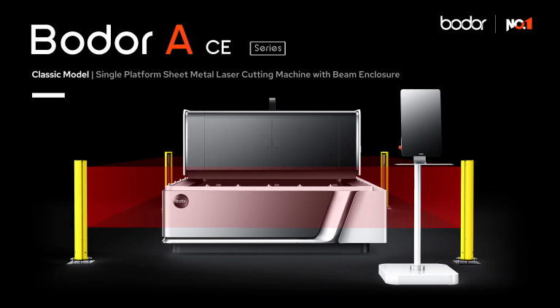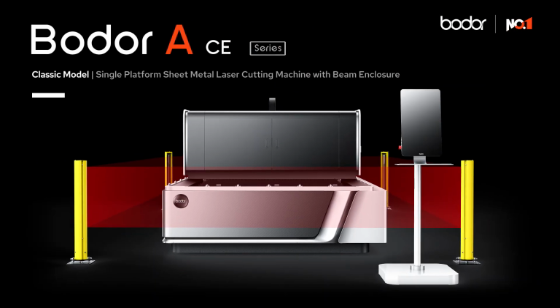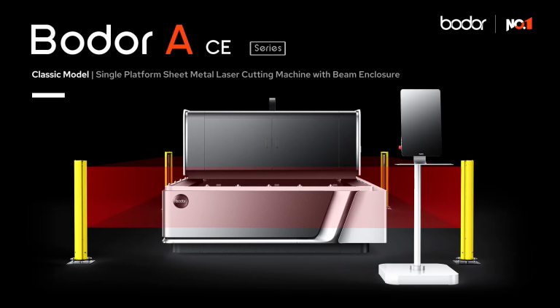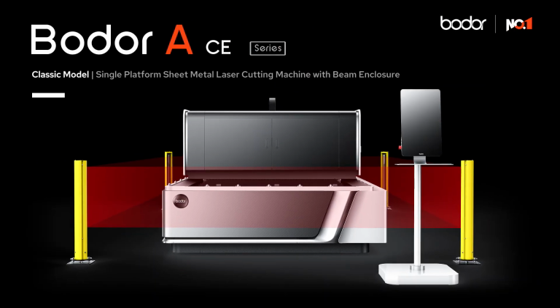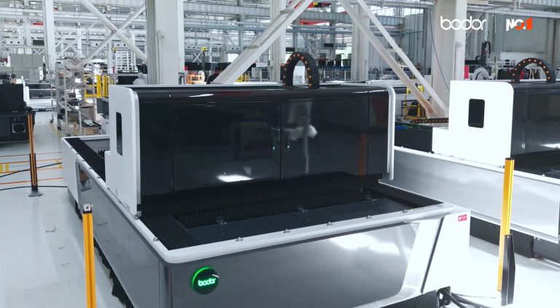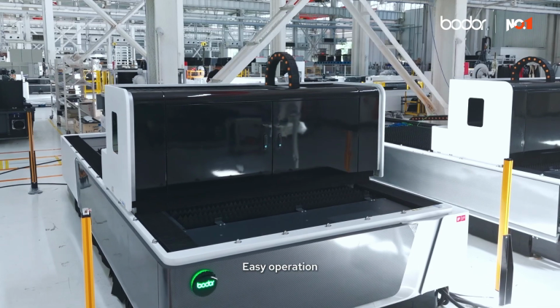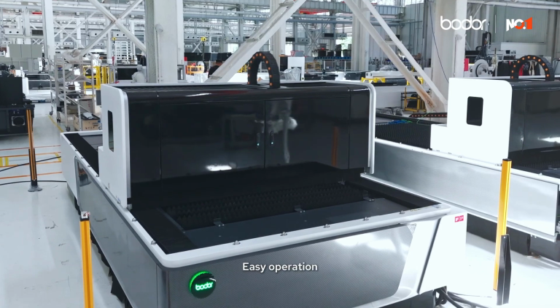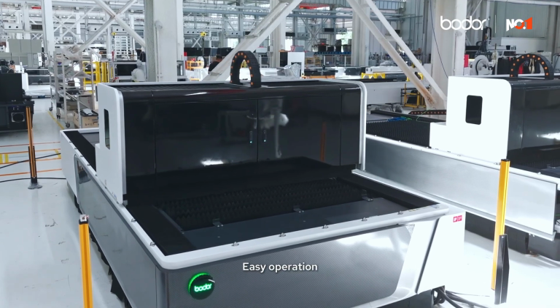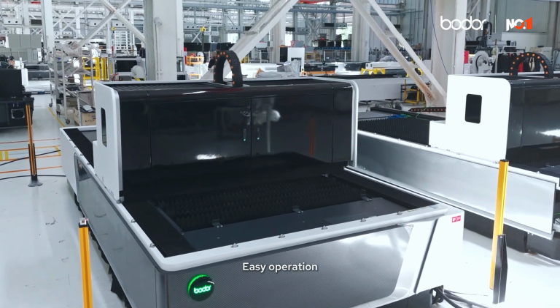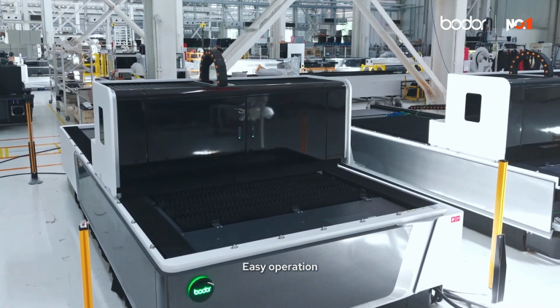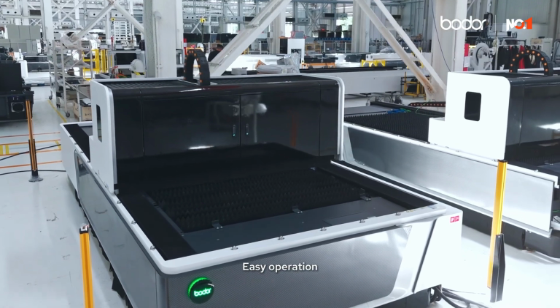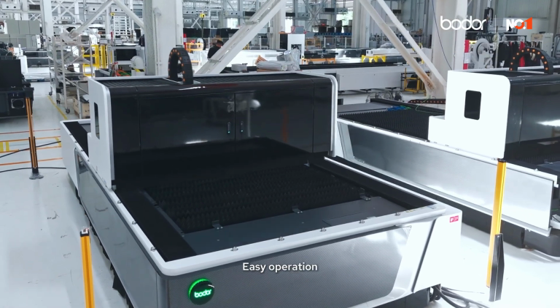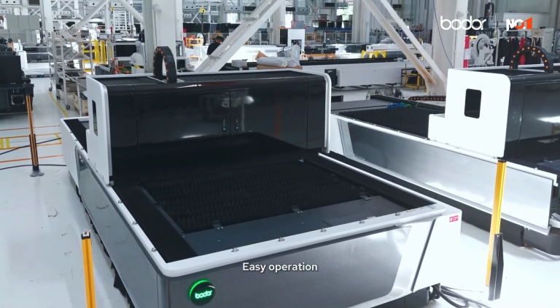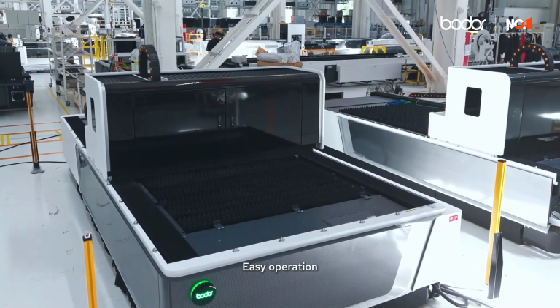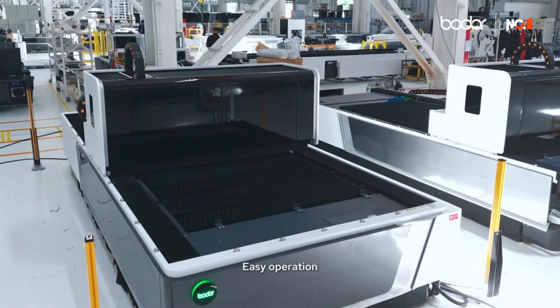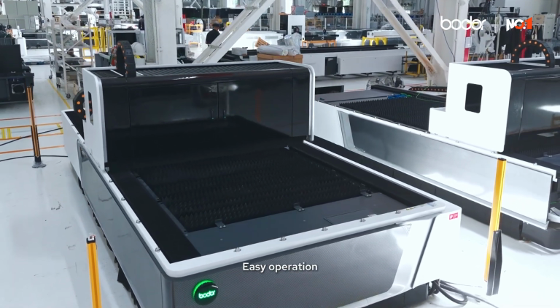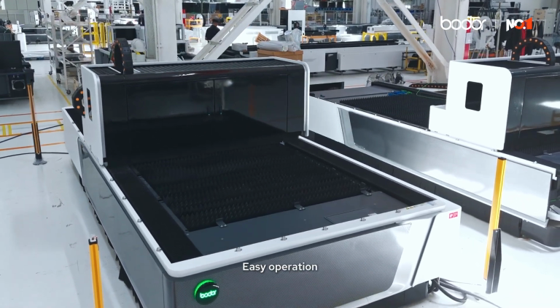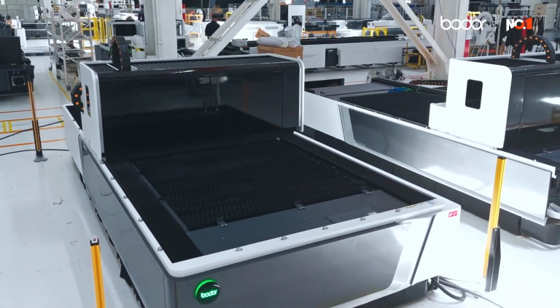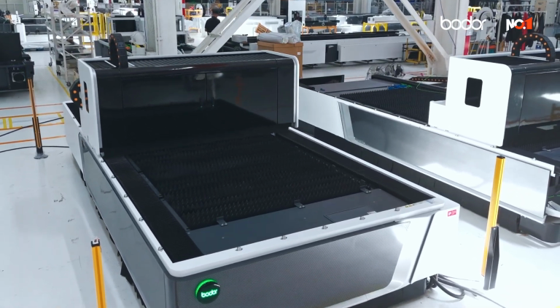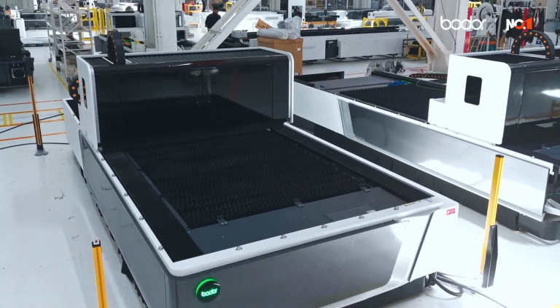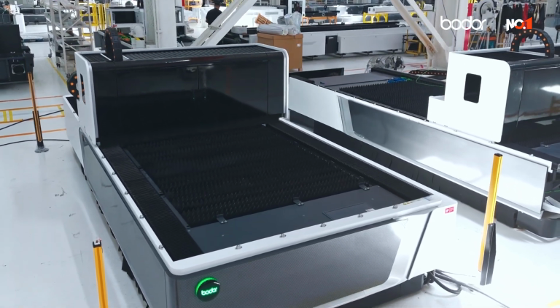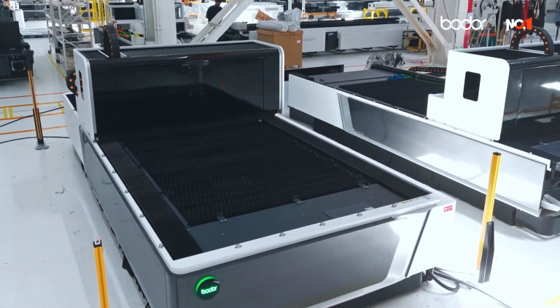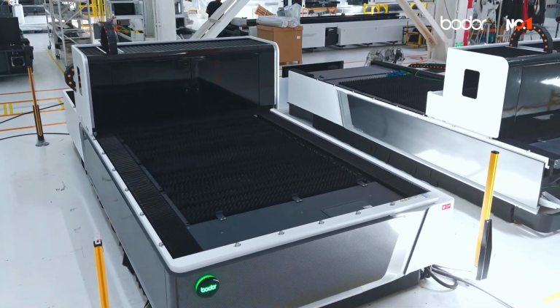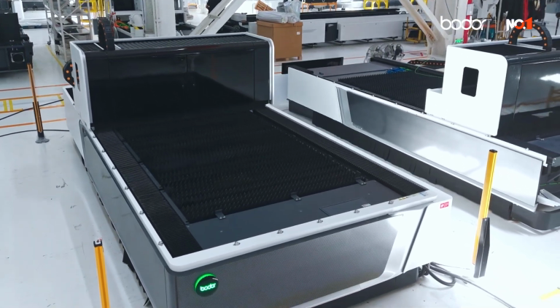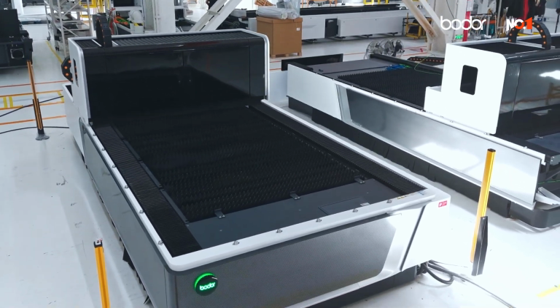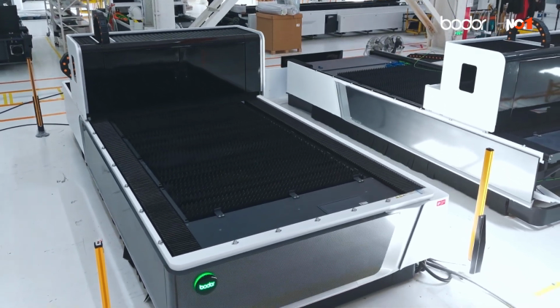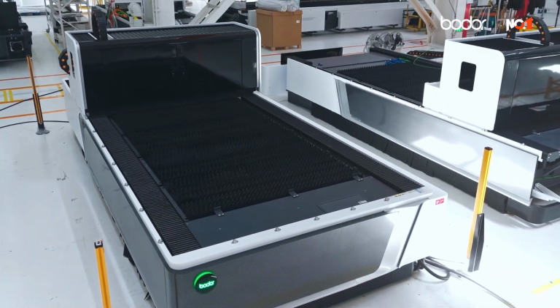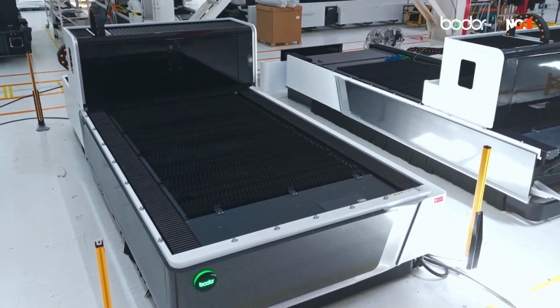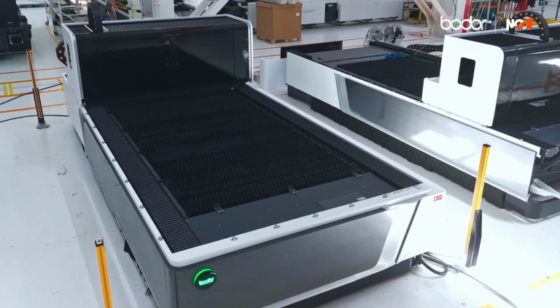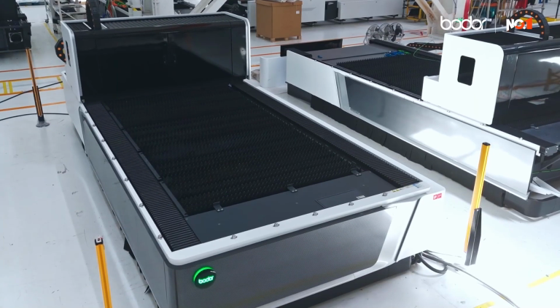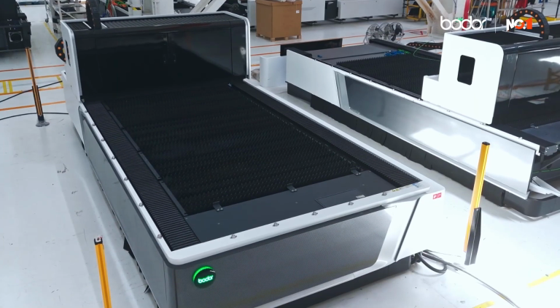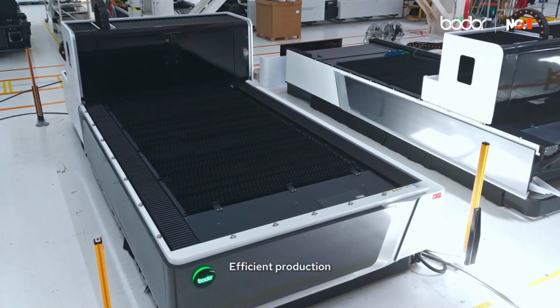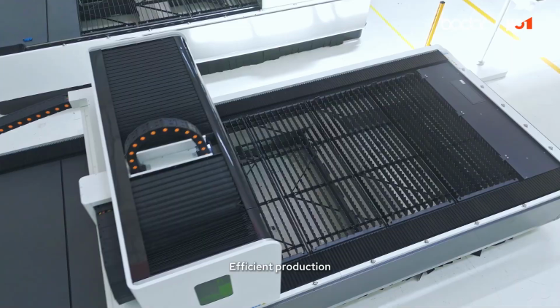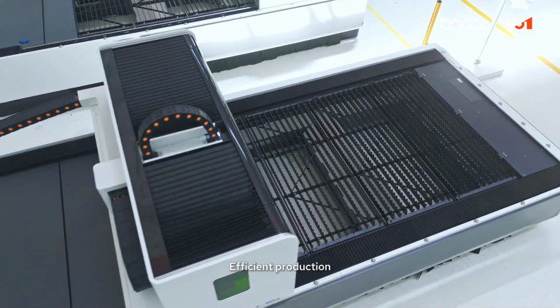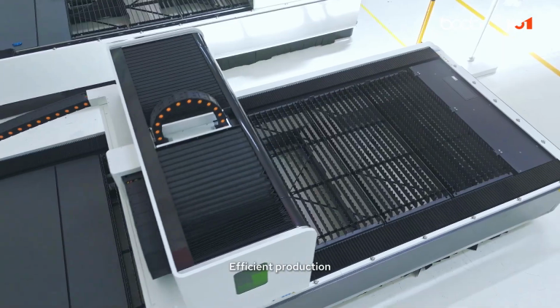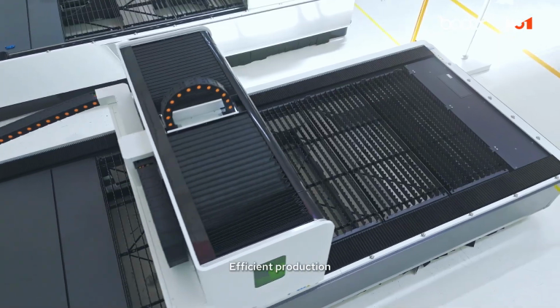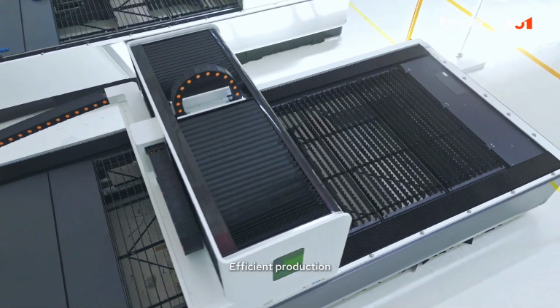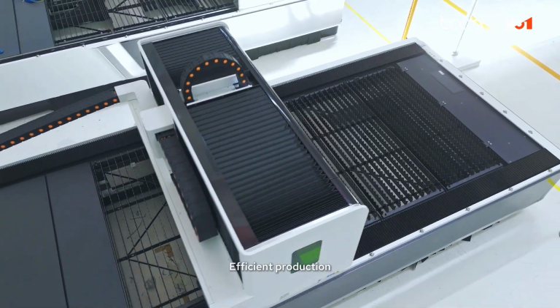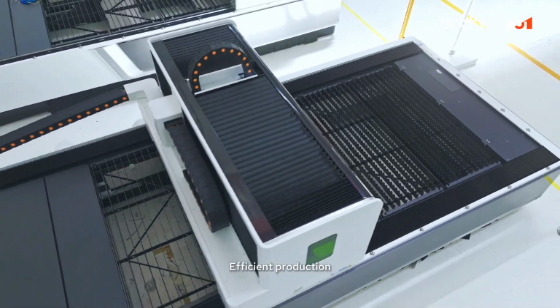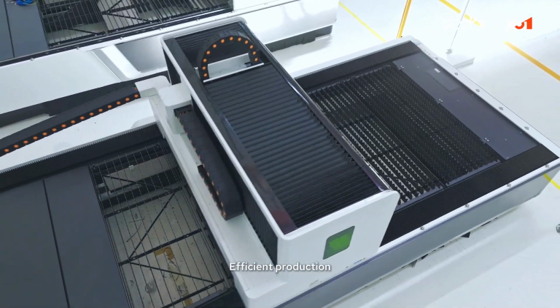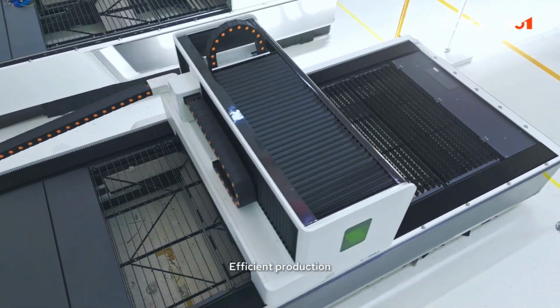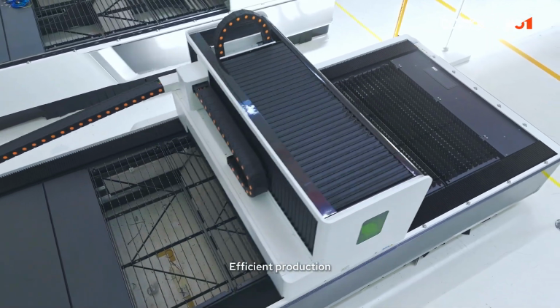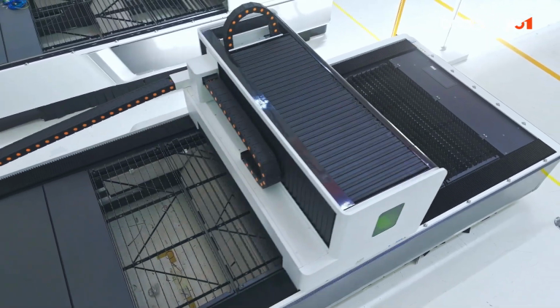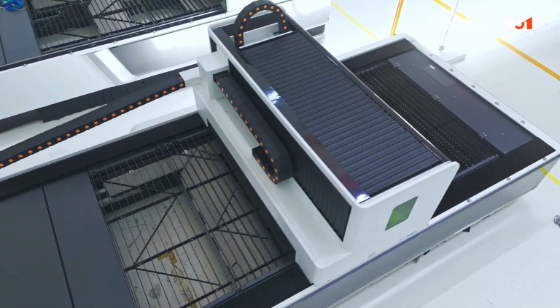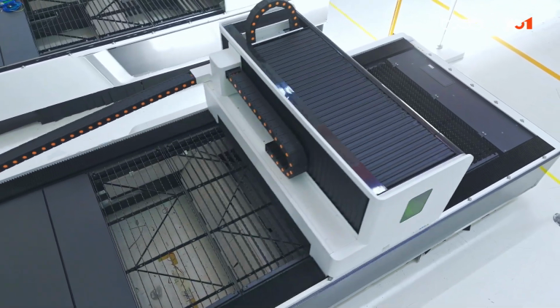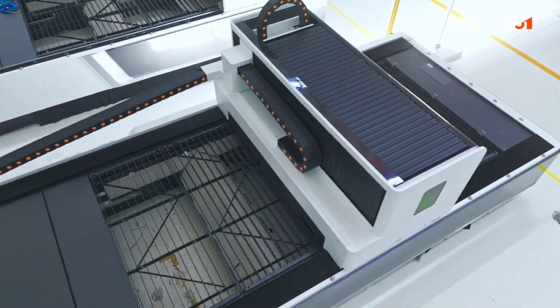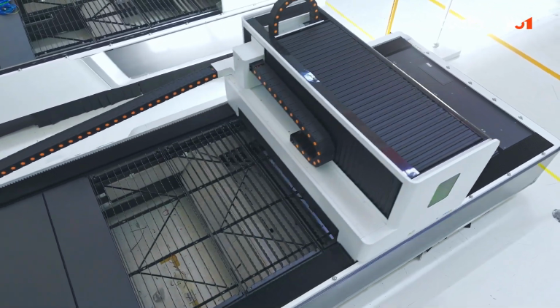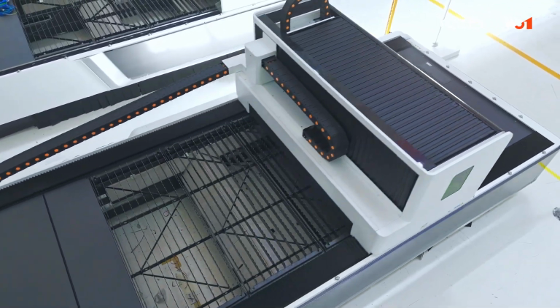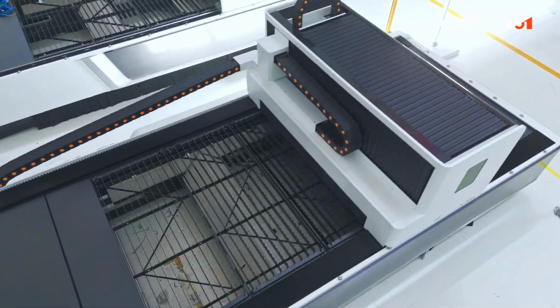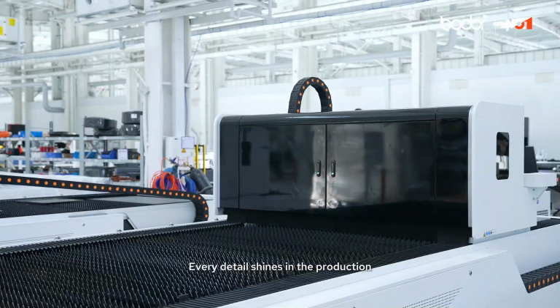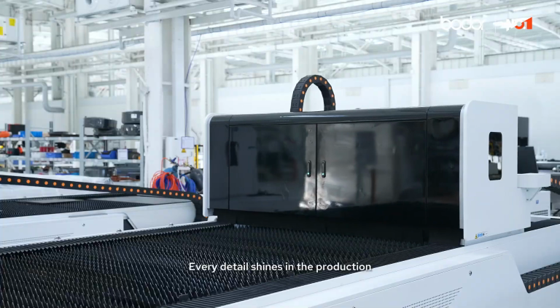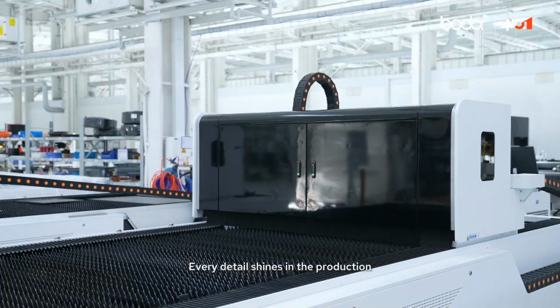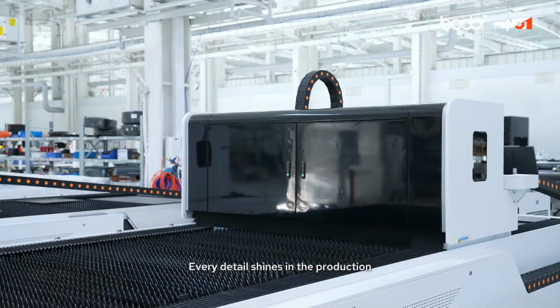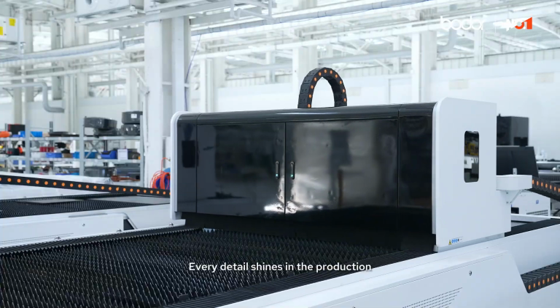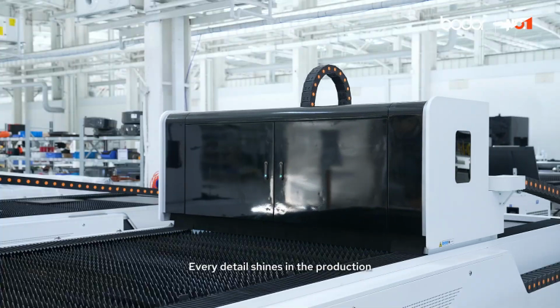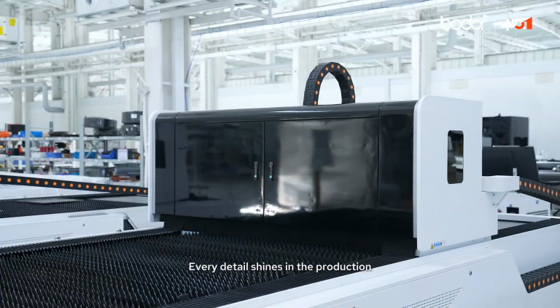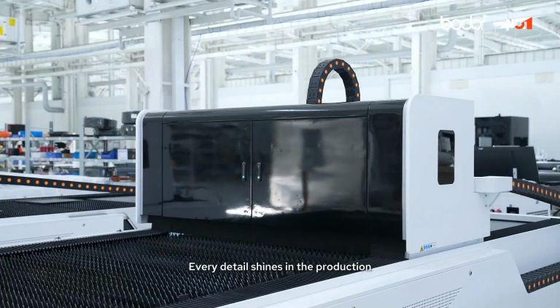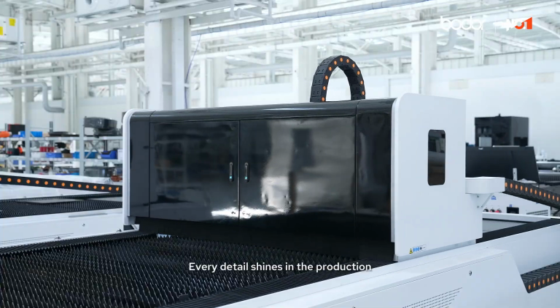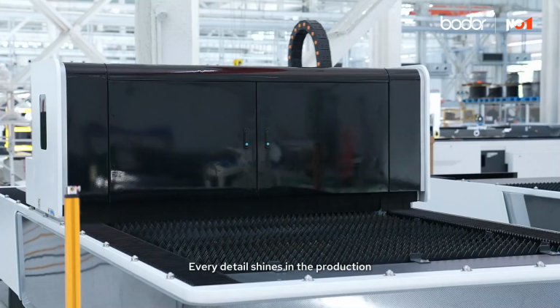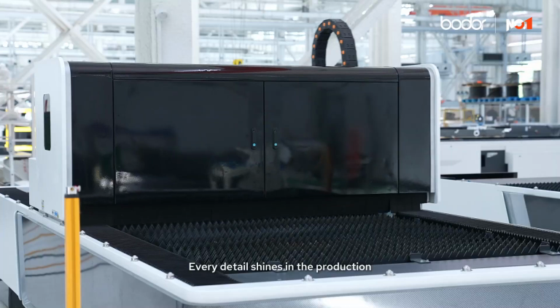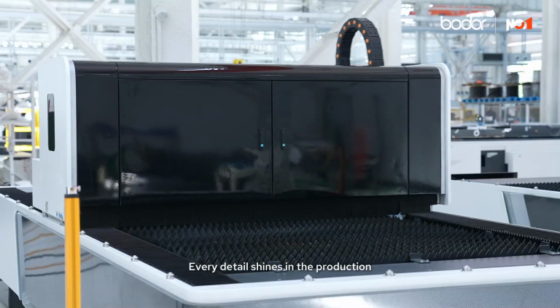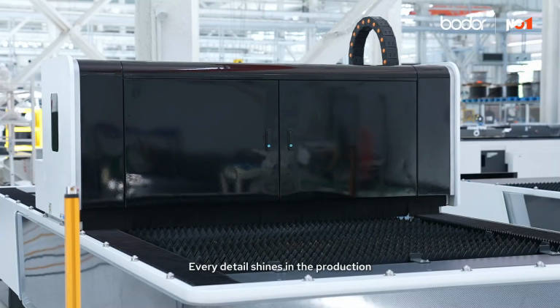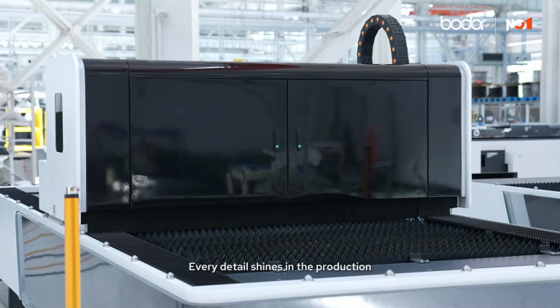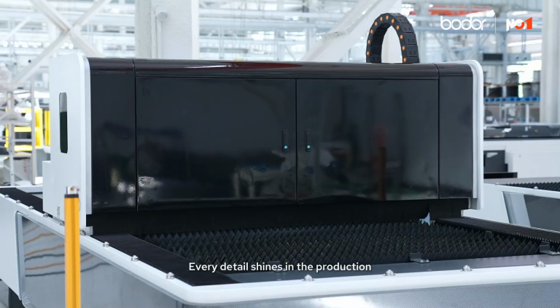Easy operation. Efficient production. Every detail shines in the production.